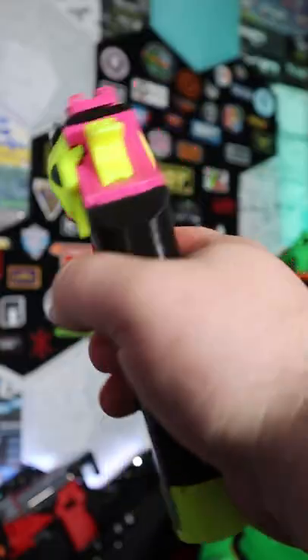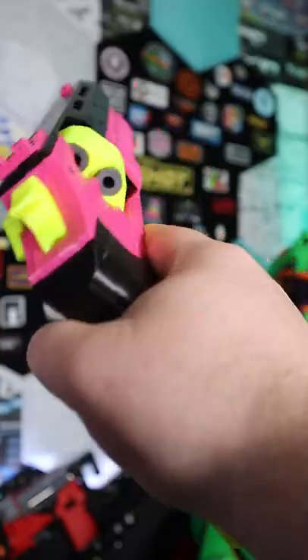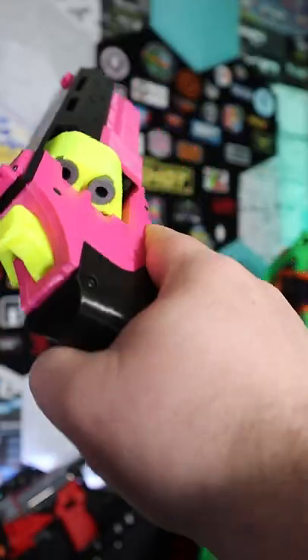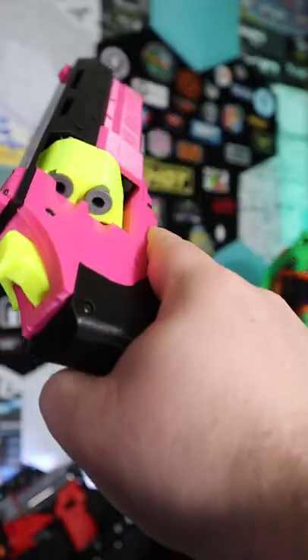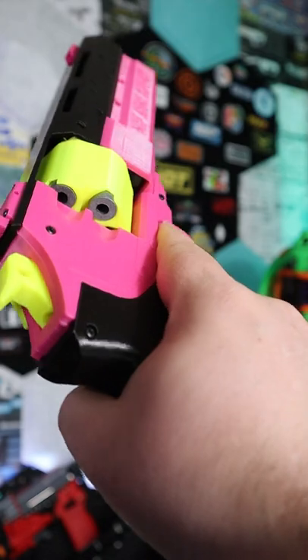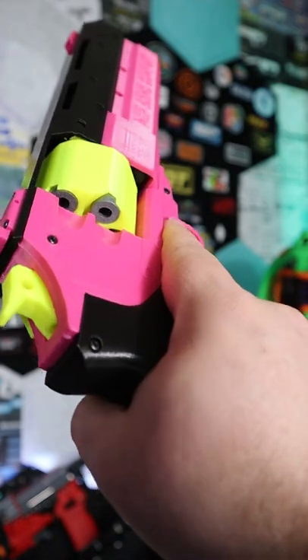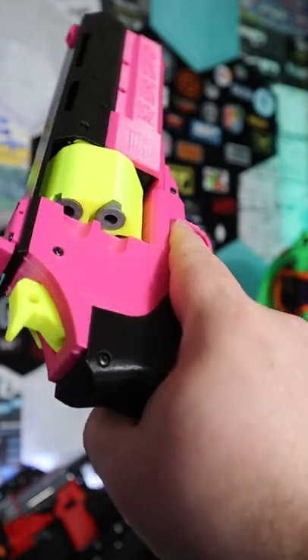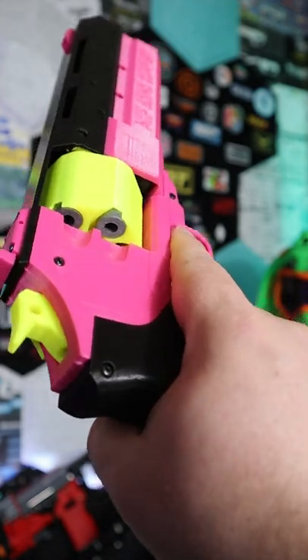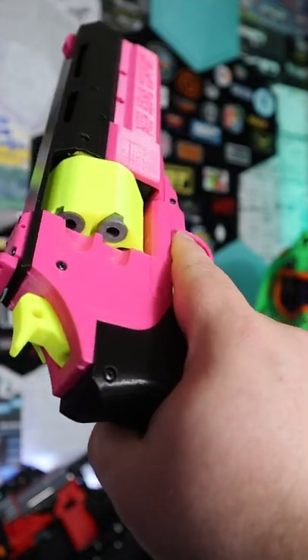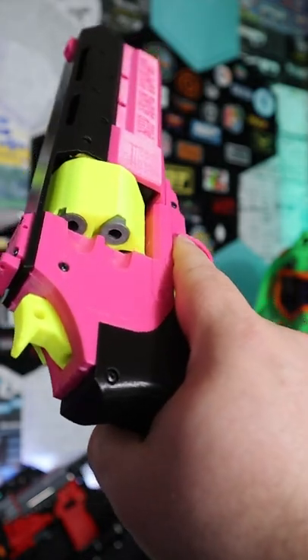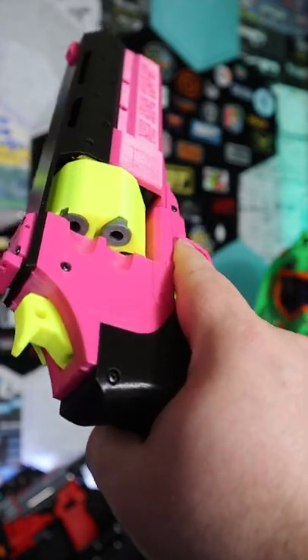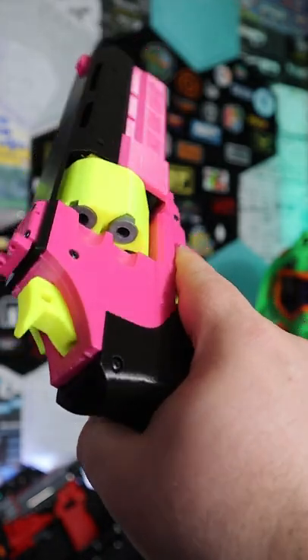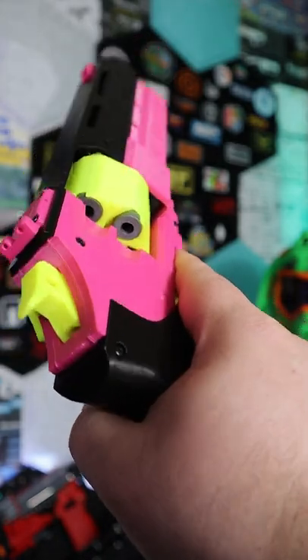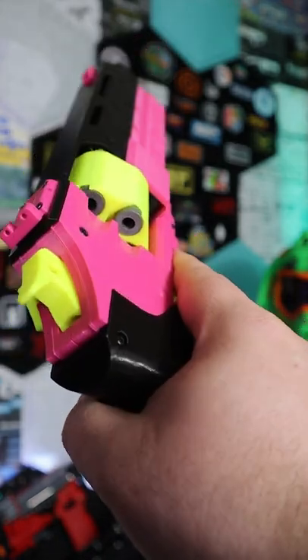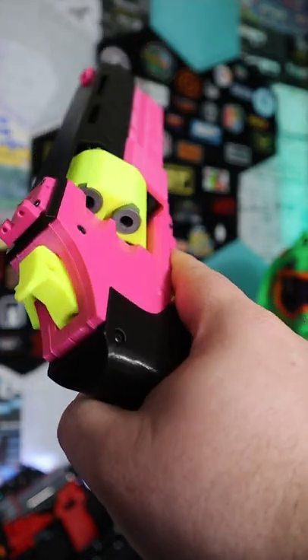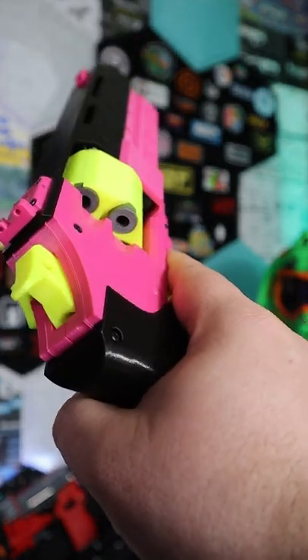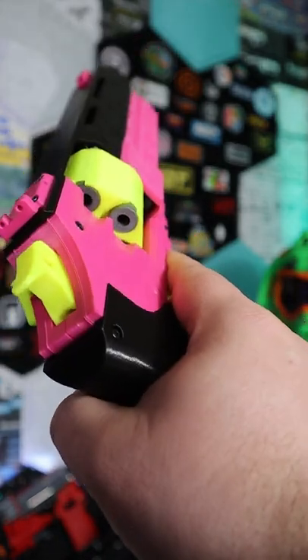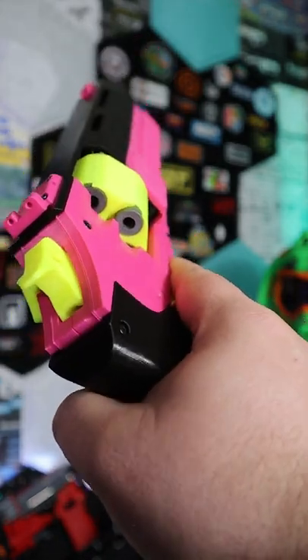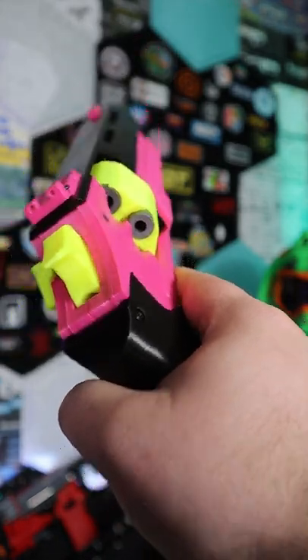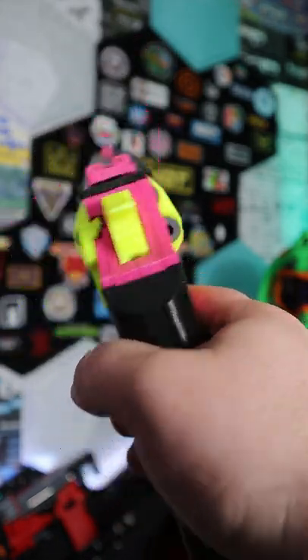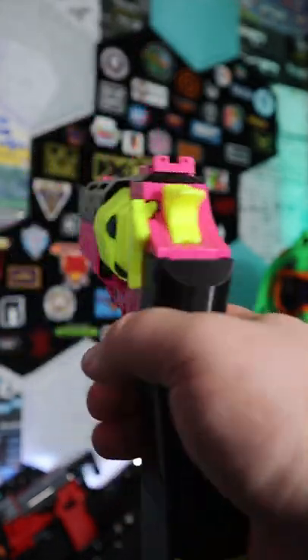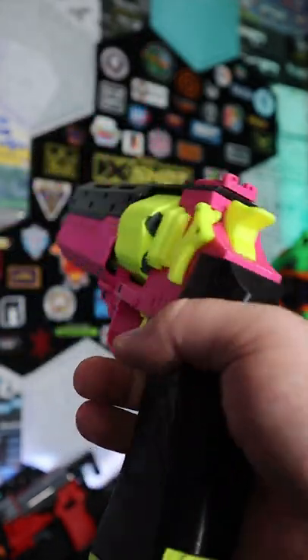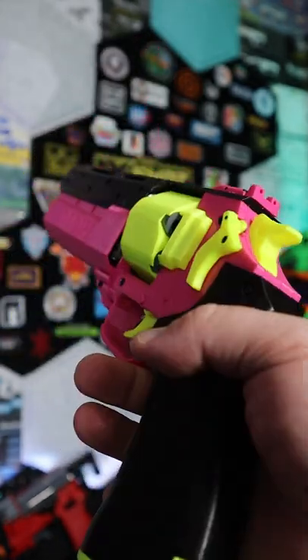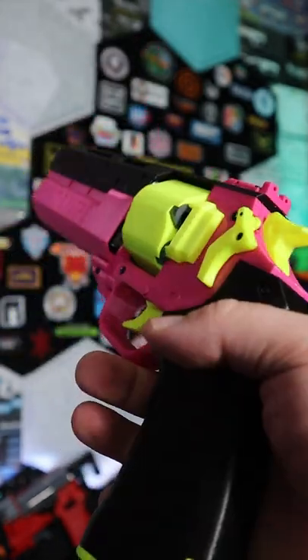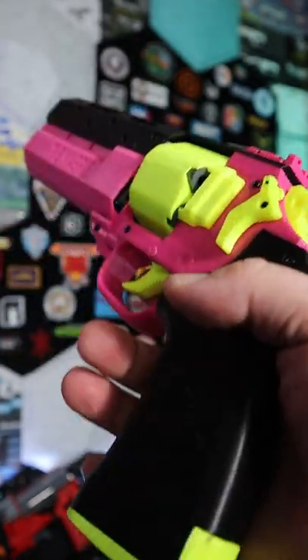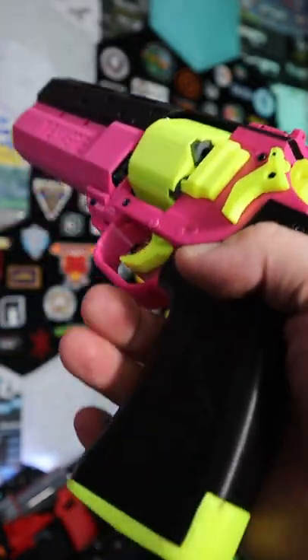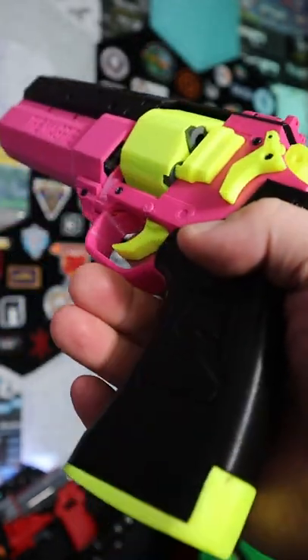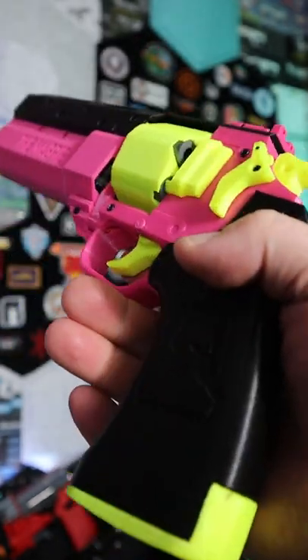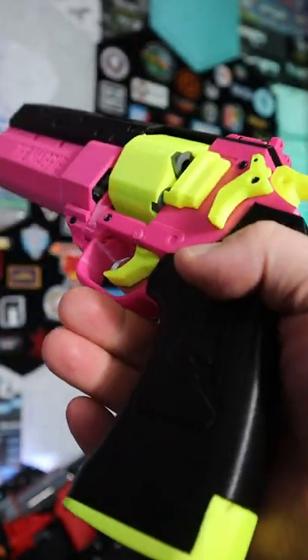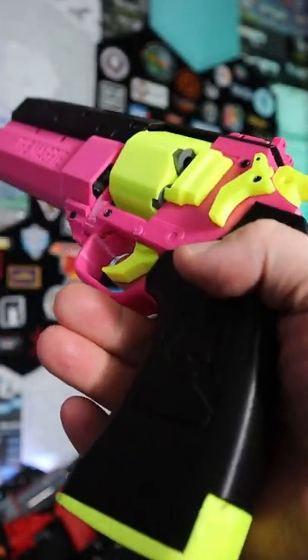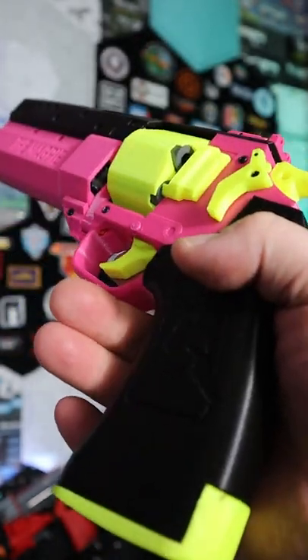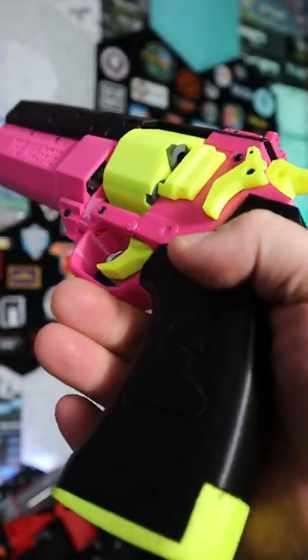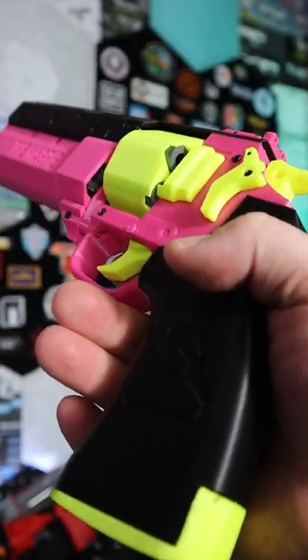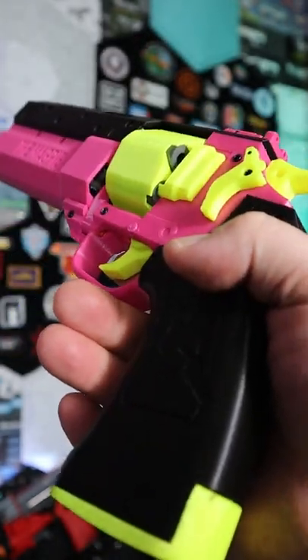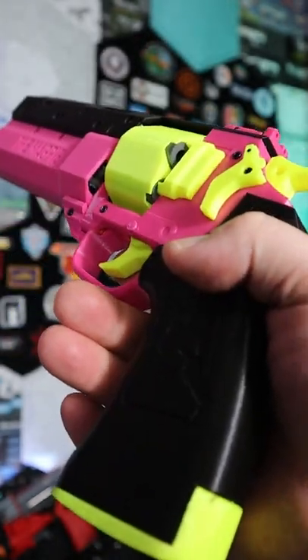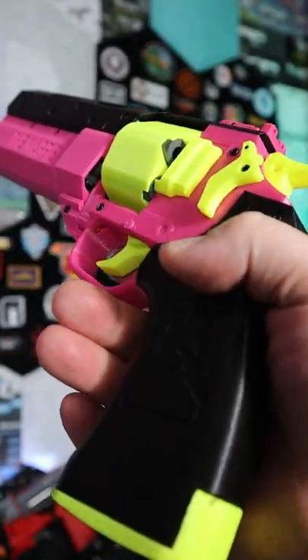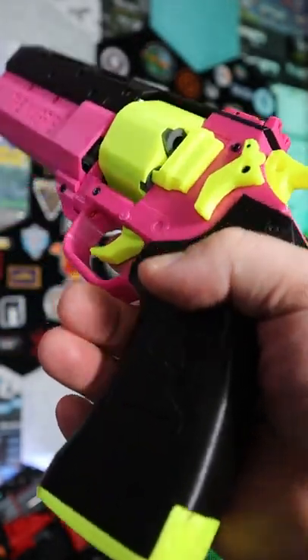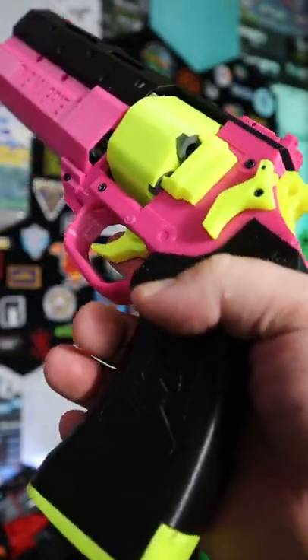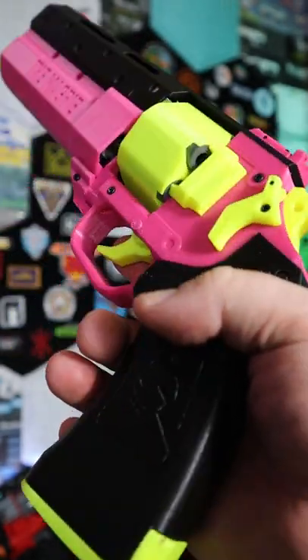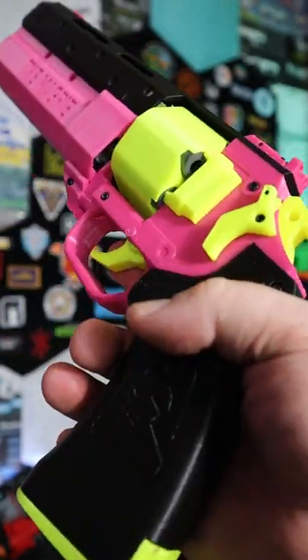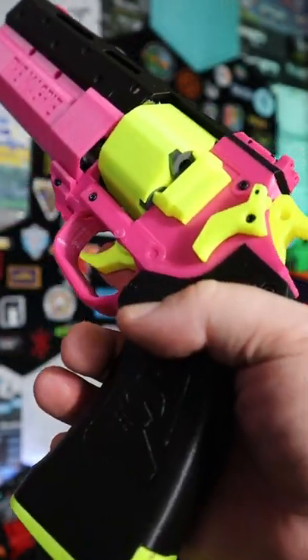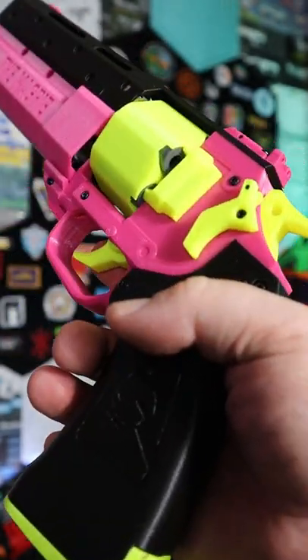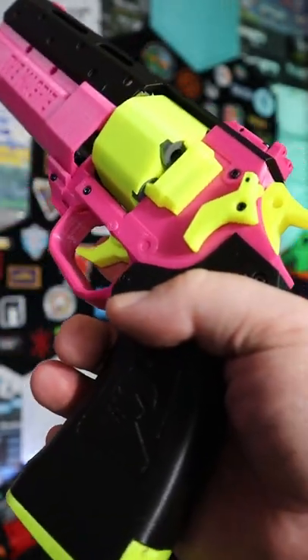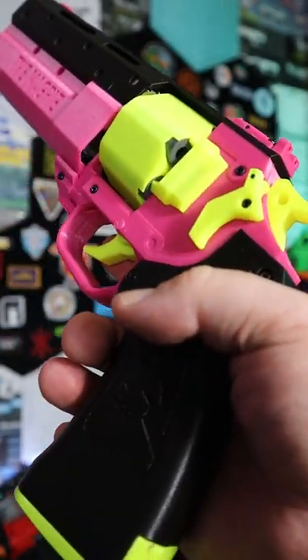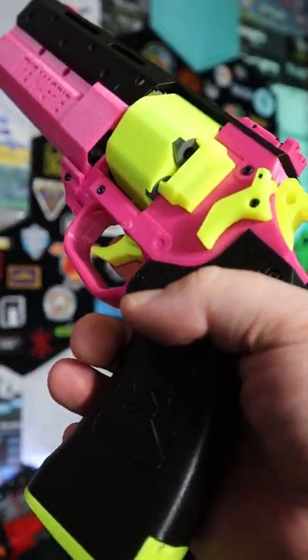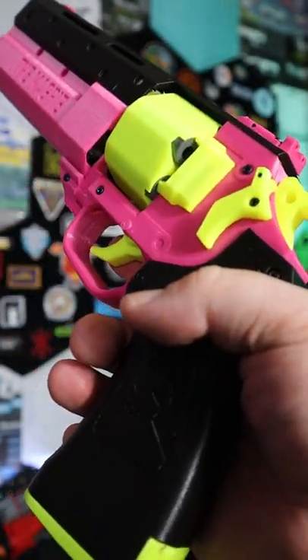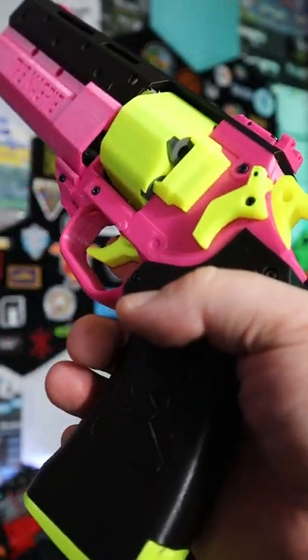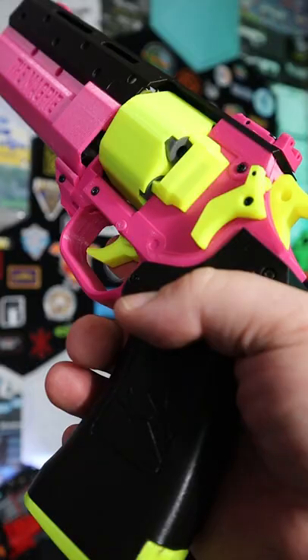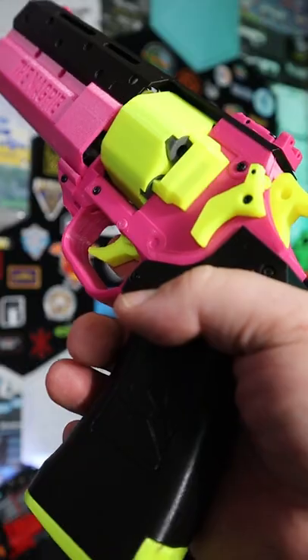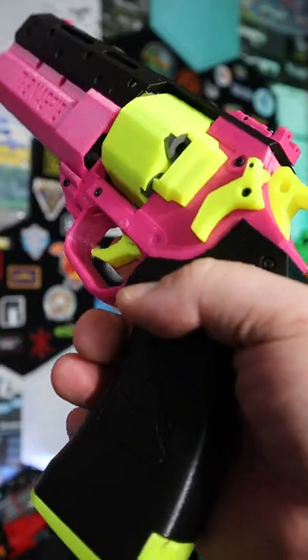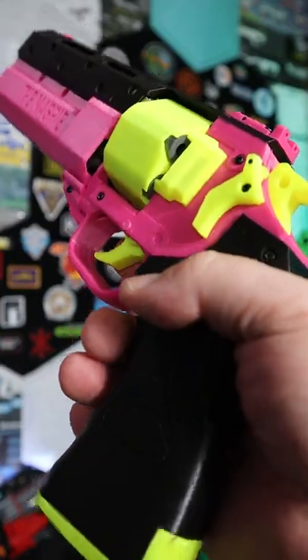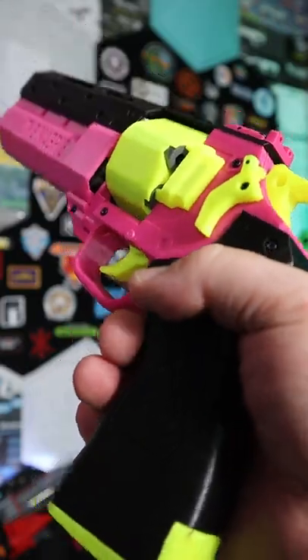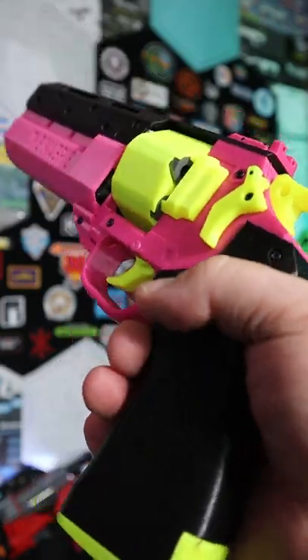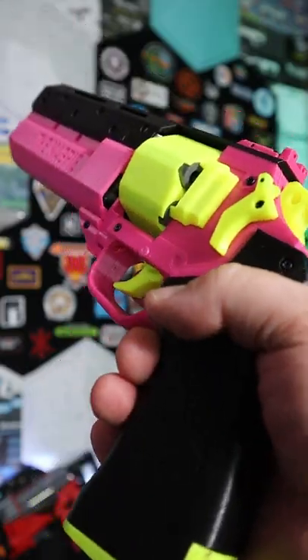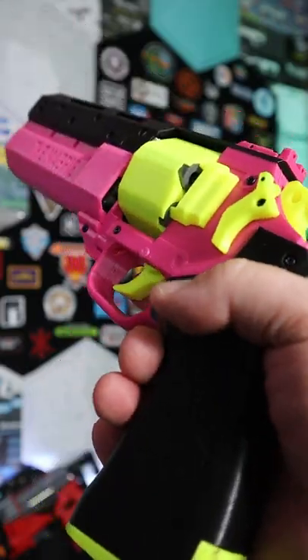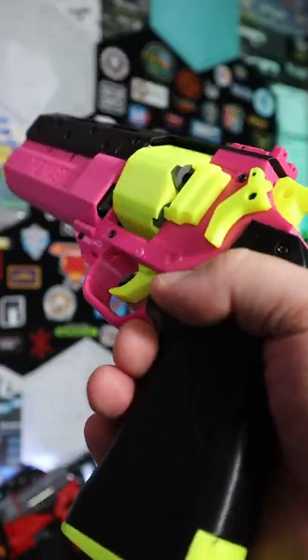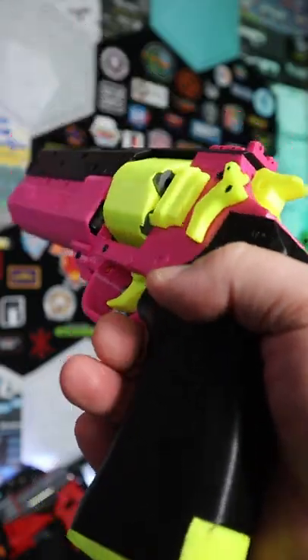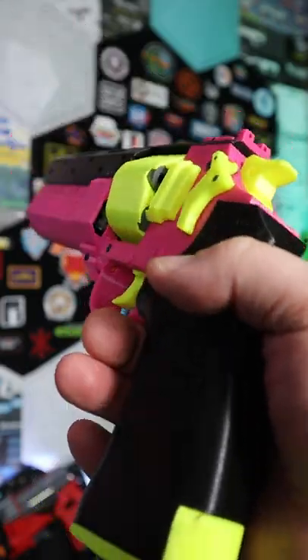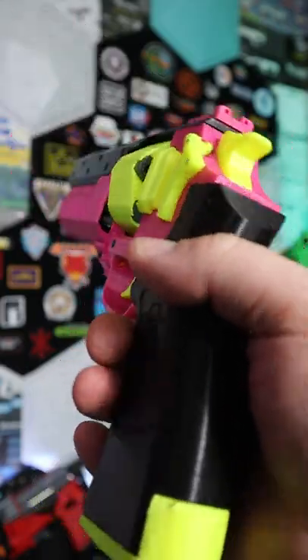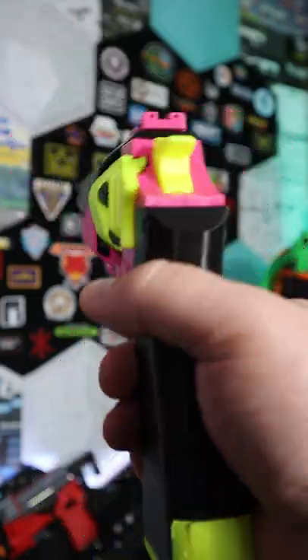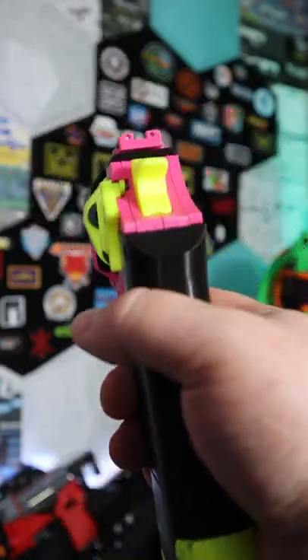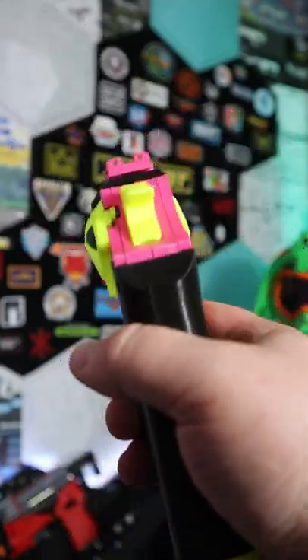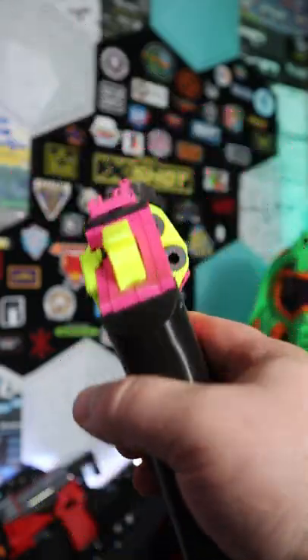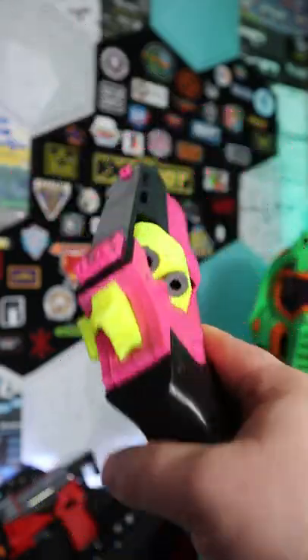If you're looking for a Wild West loadout, I think this is an awesome place to start. Let's go ahead and grab some chronograph numbers and see how accurate it is.